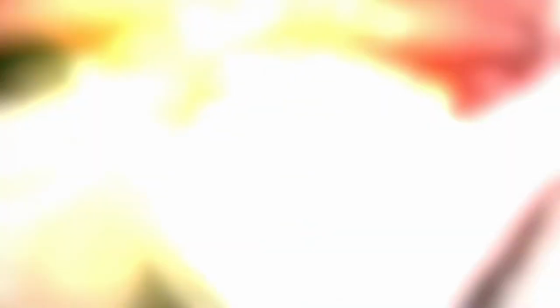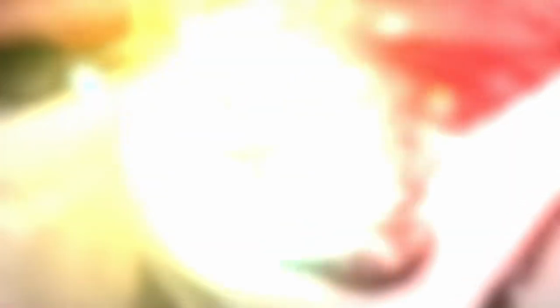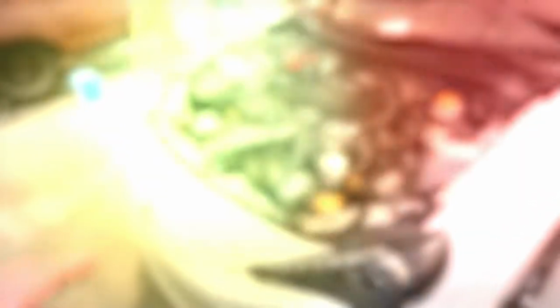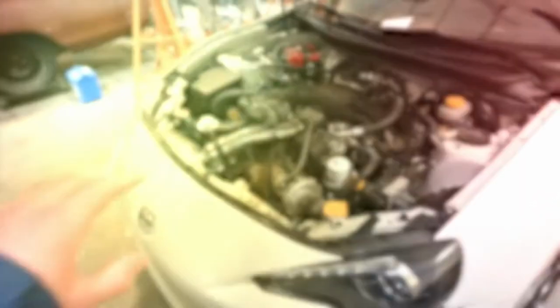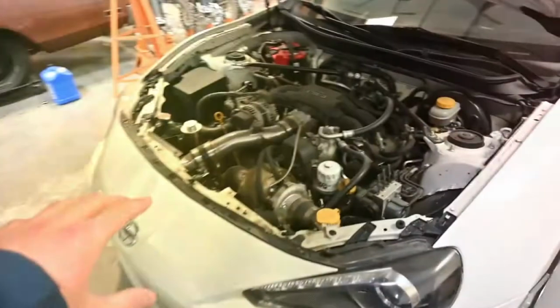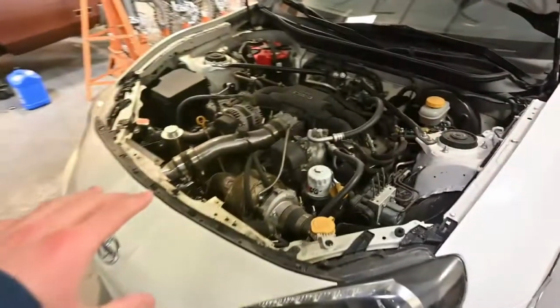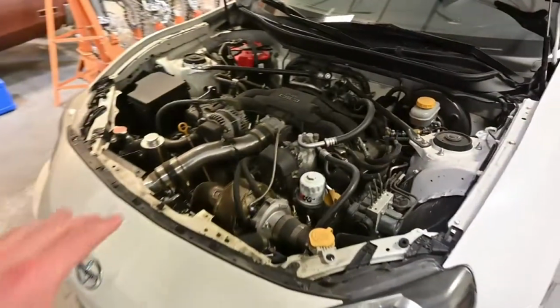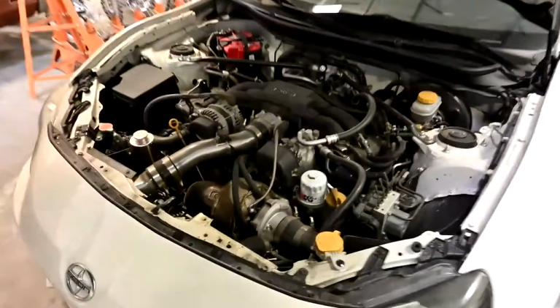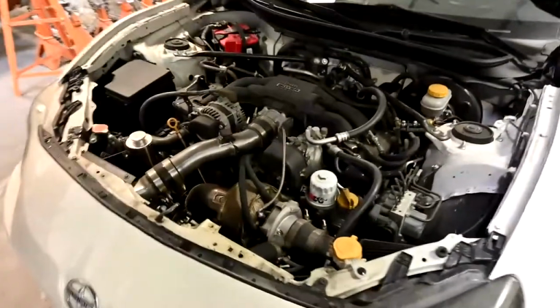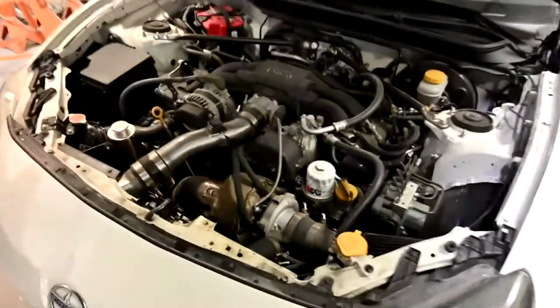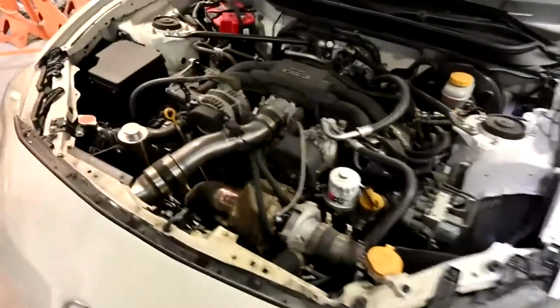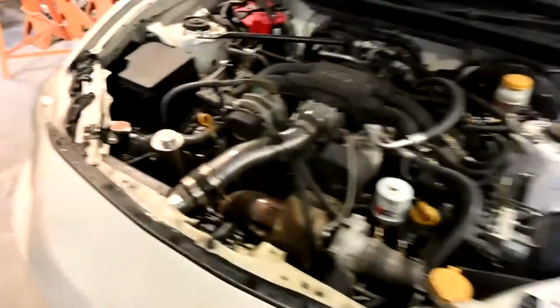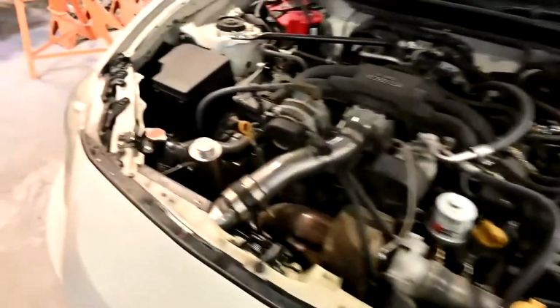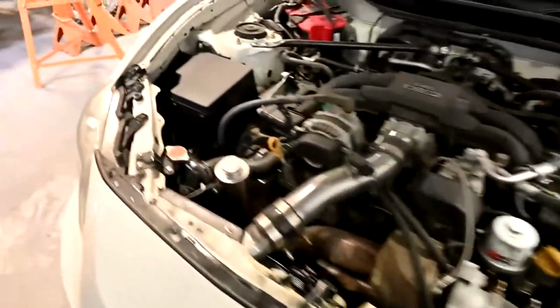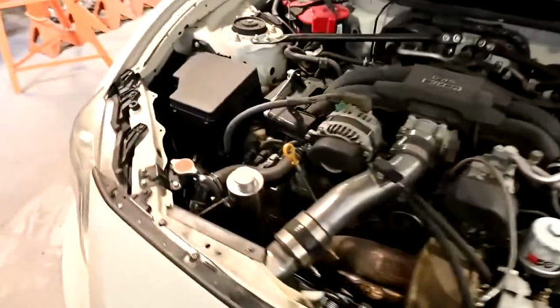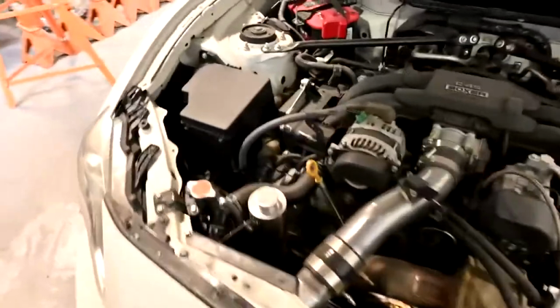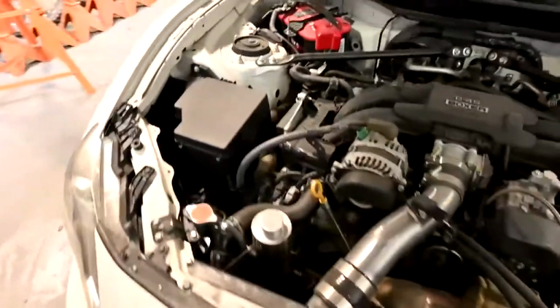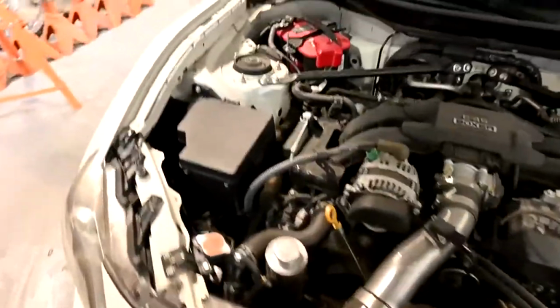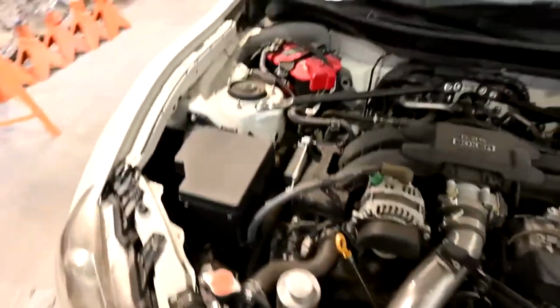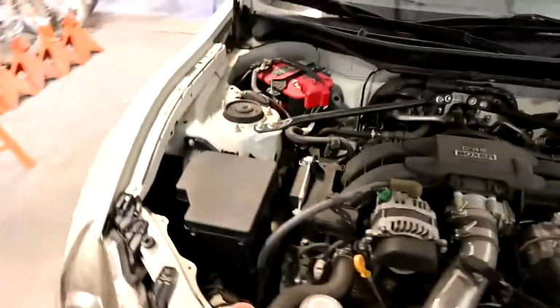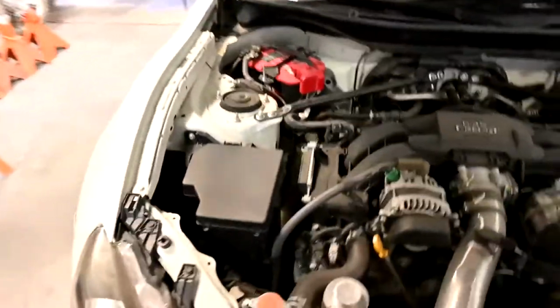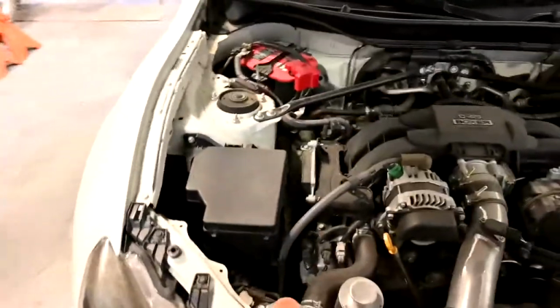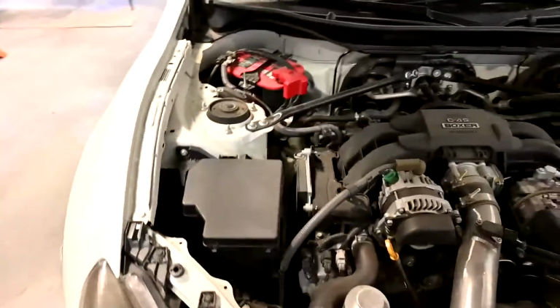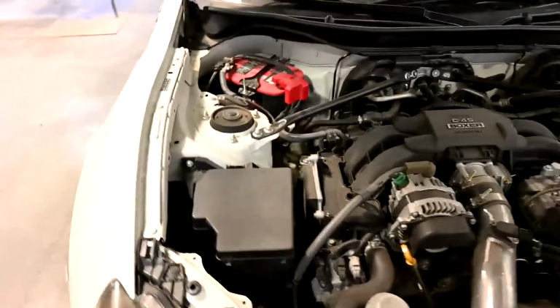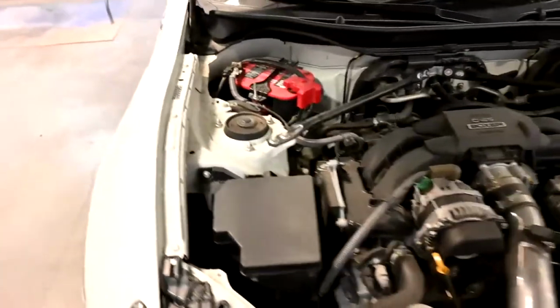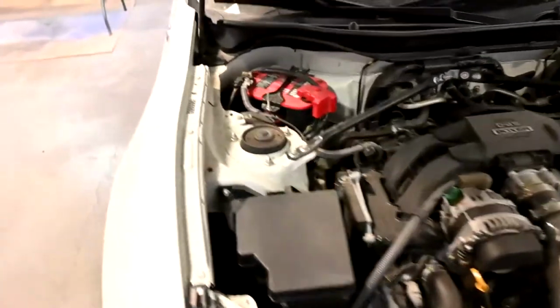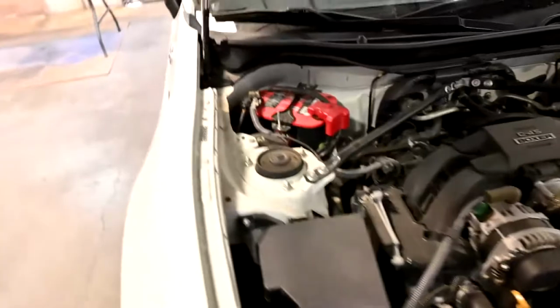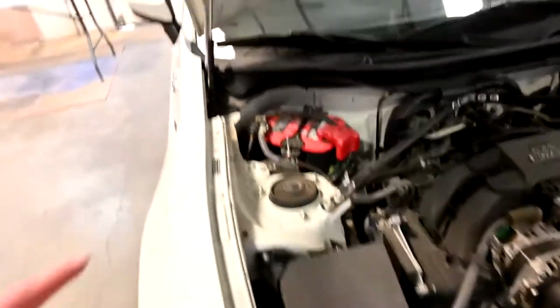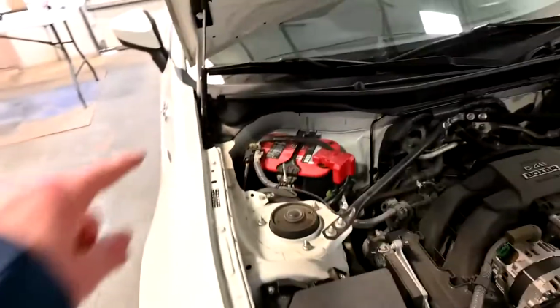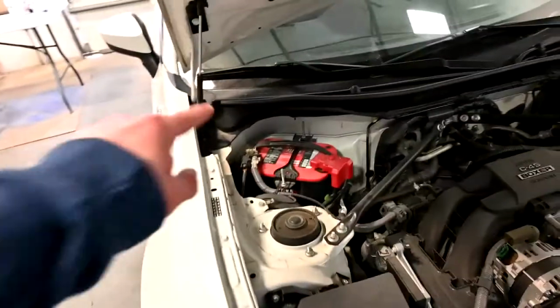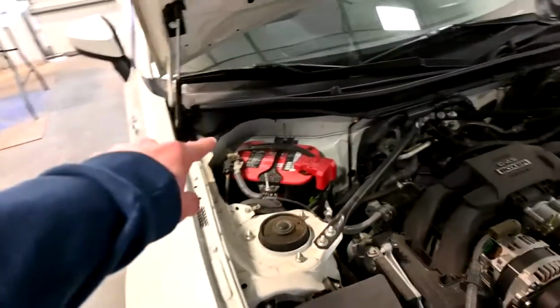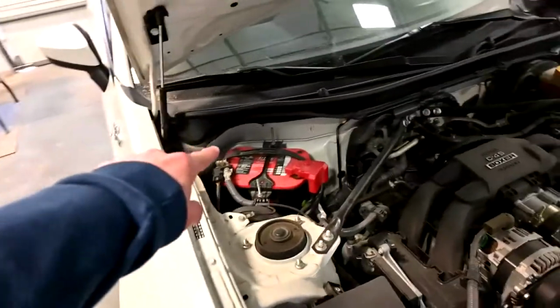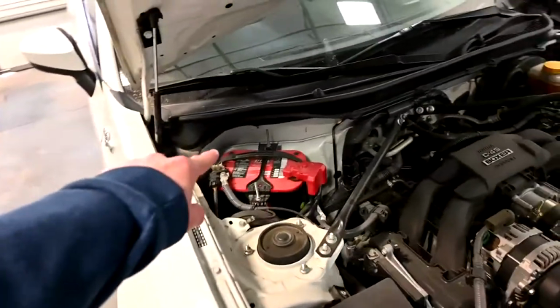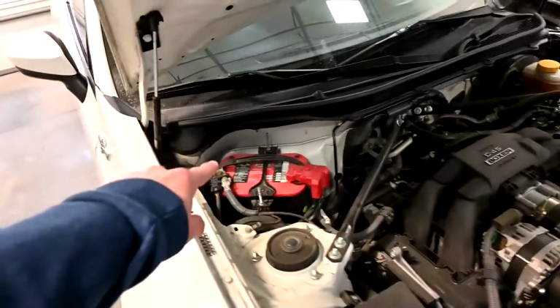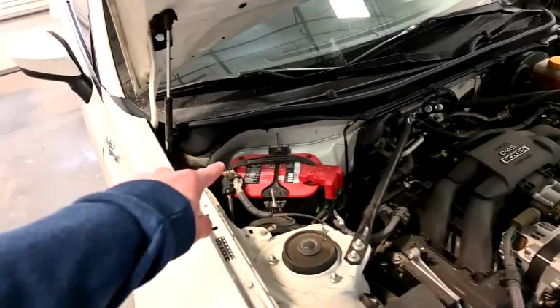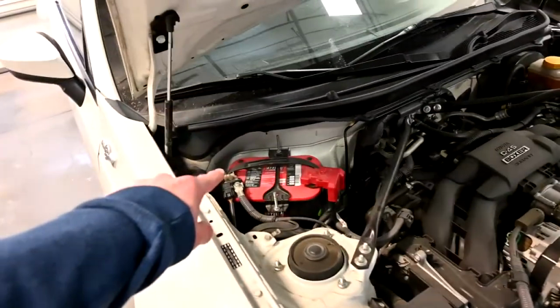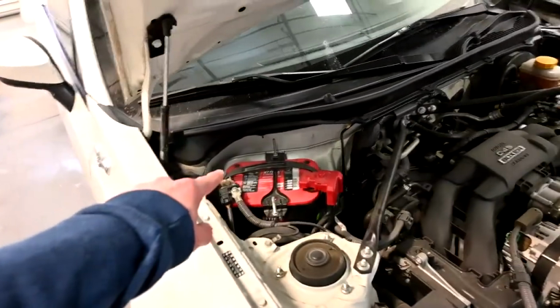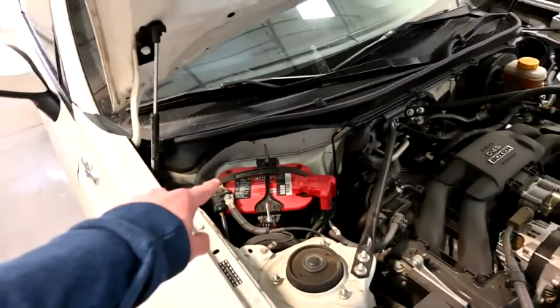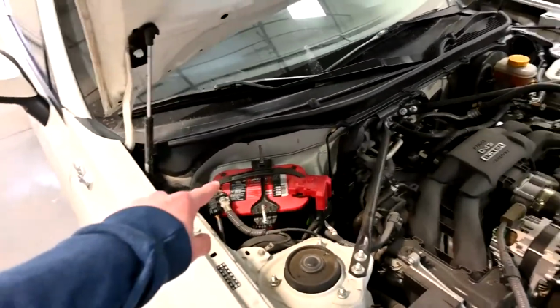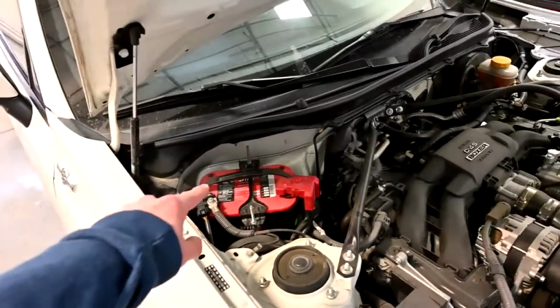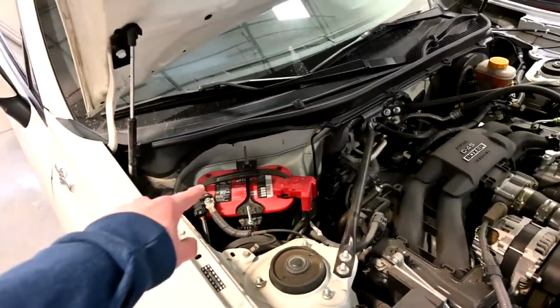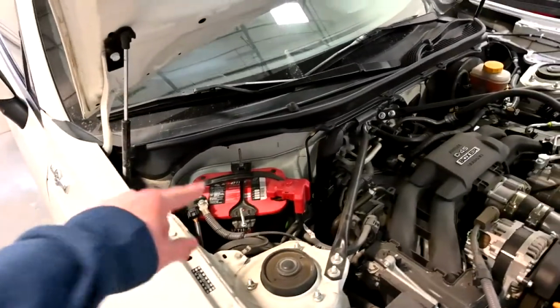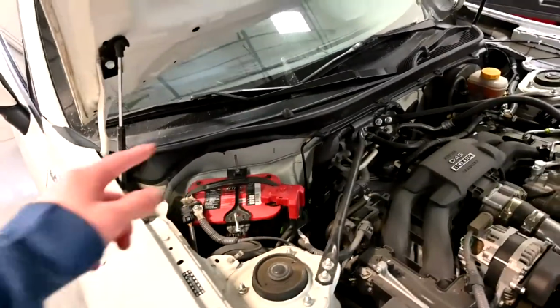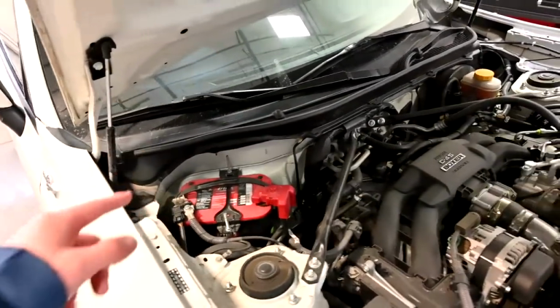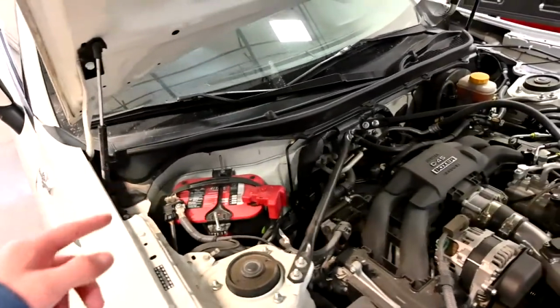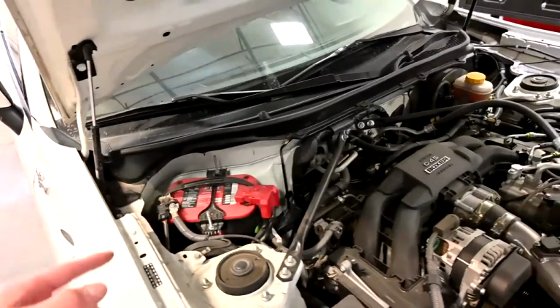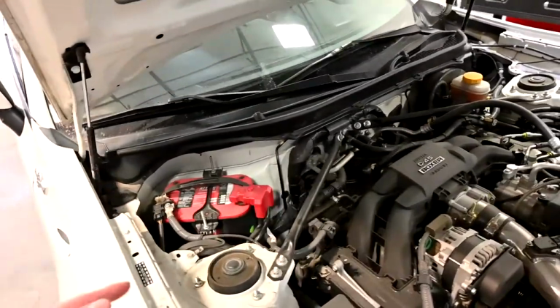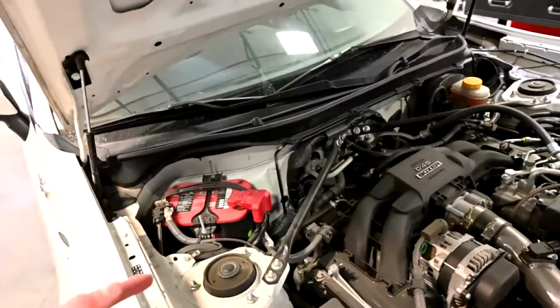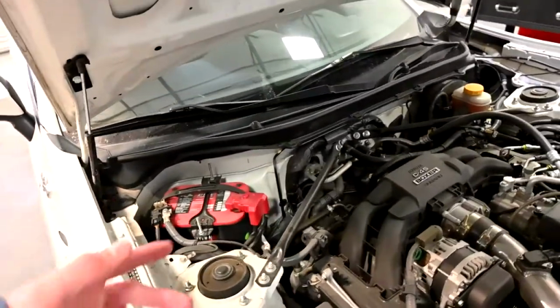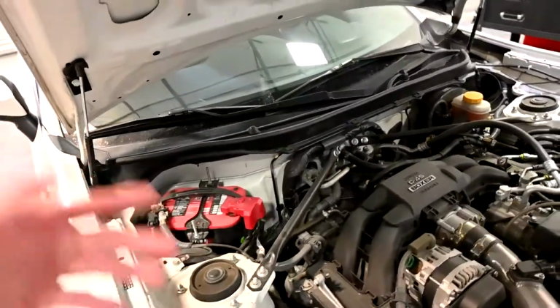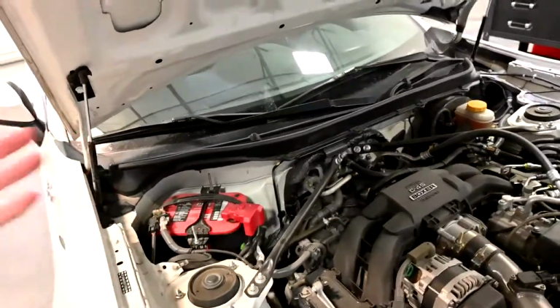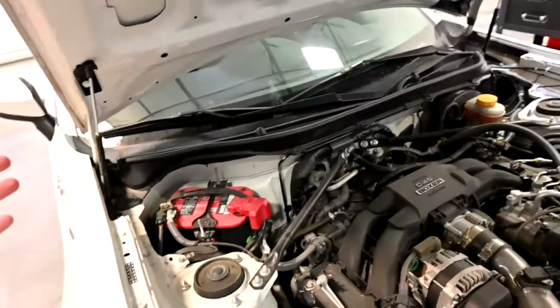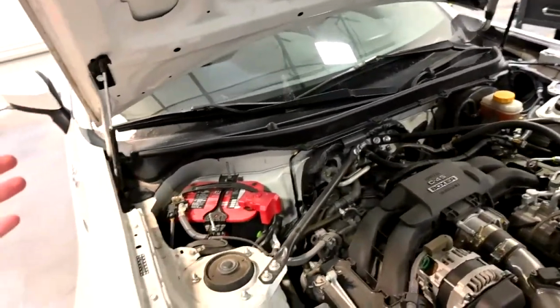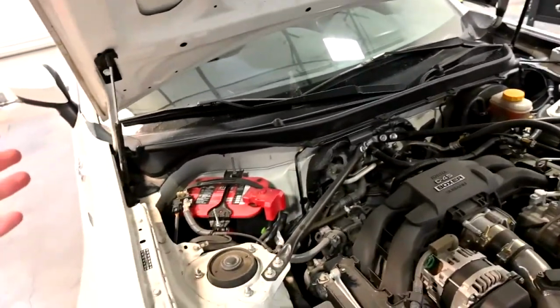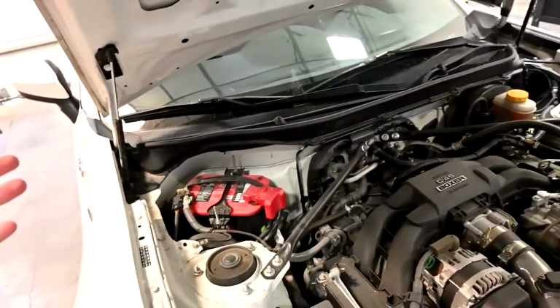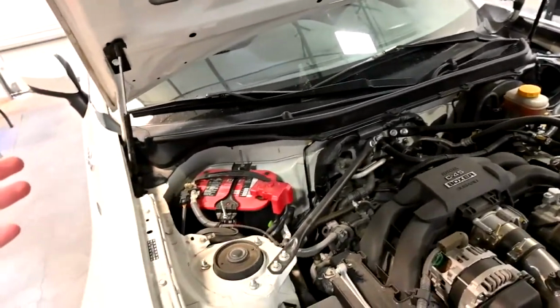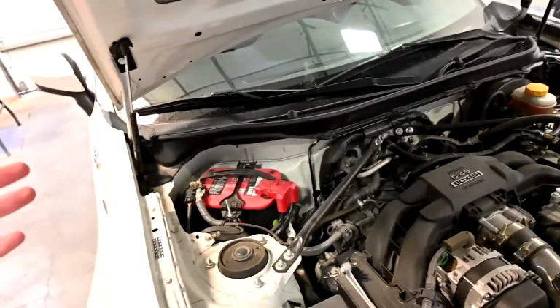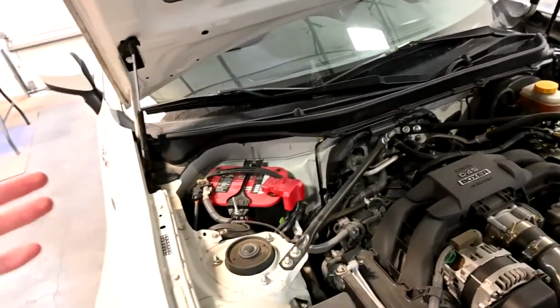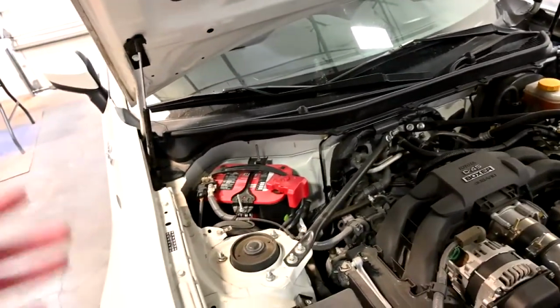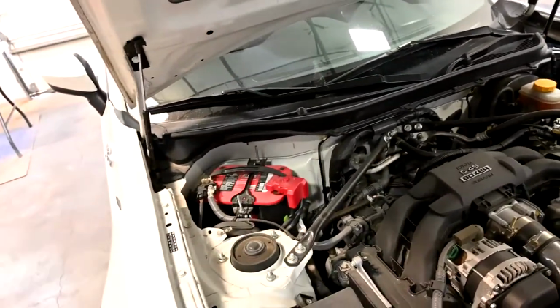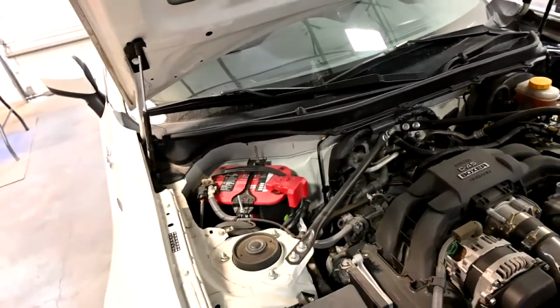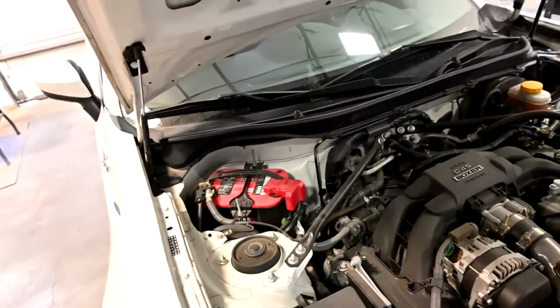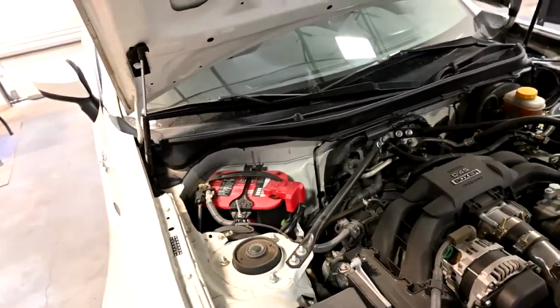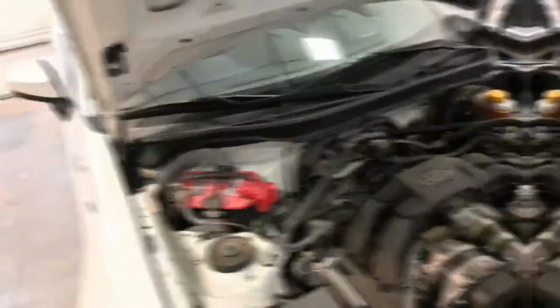Excuse the dirty engine bay, but before we get started, we need to disconnect the battery so the airbag doesn't explode in our face when we're working on it.